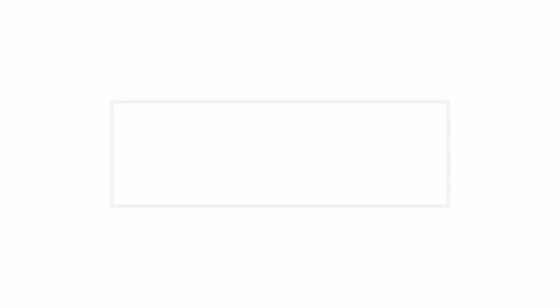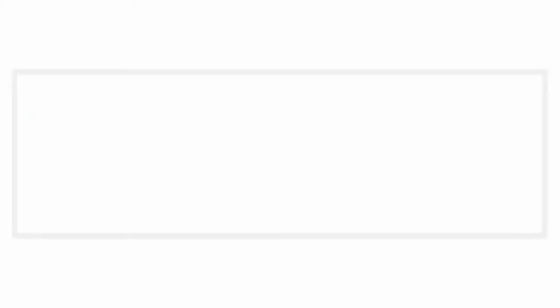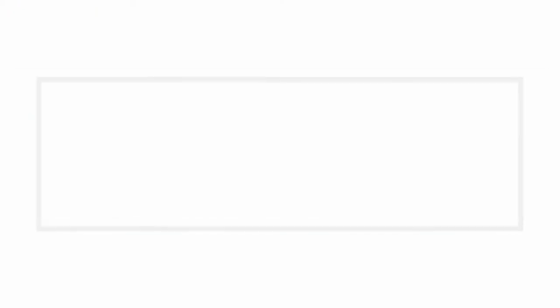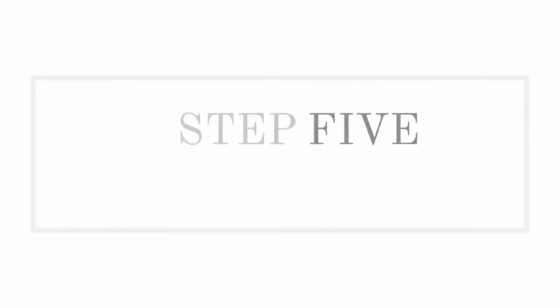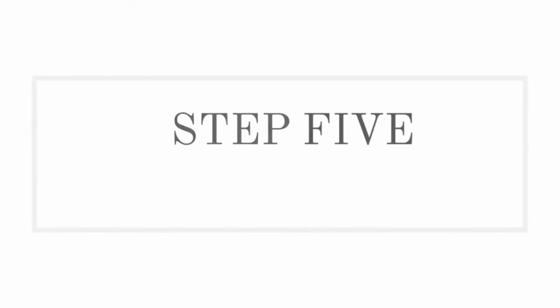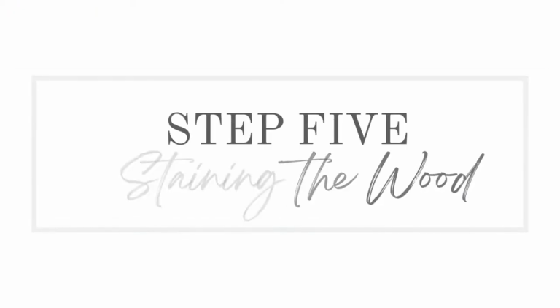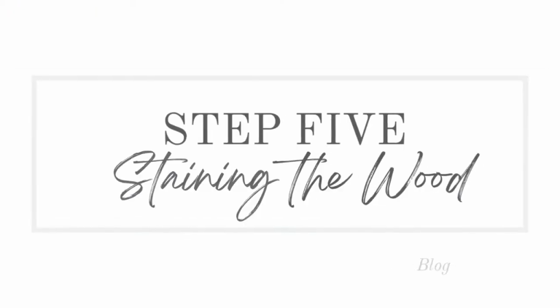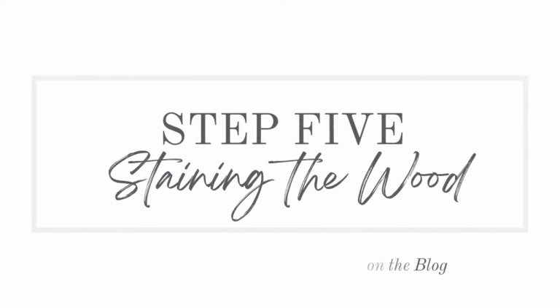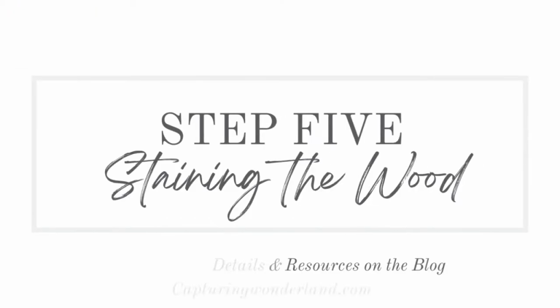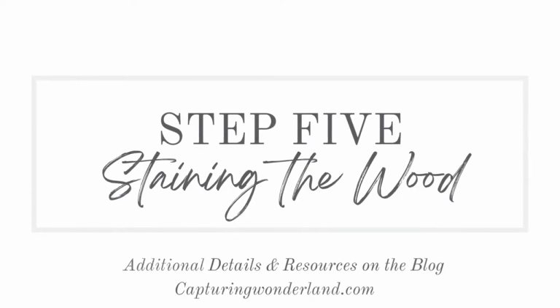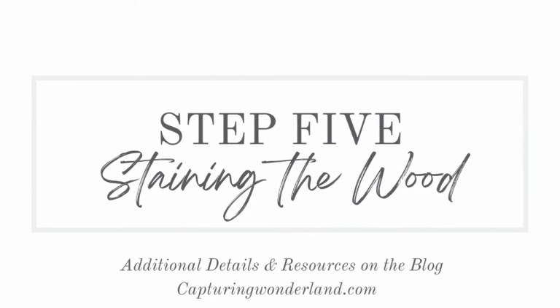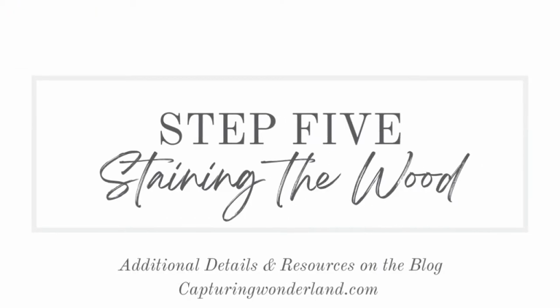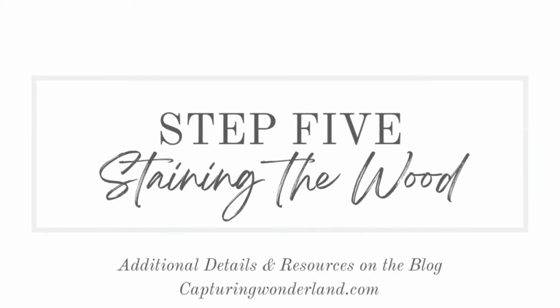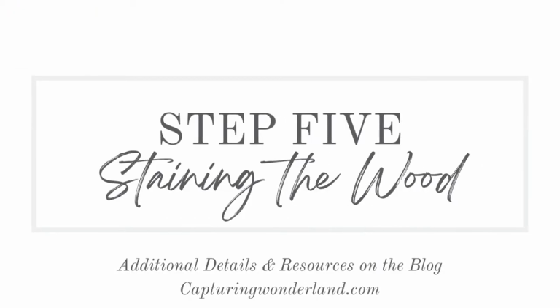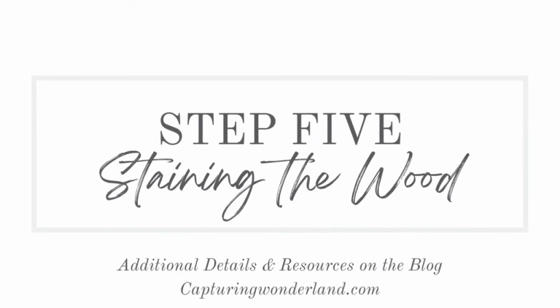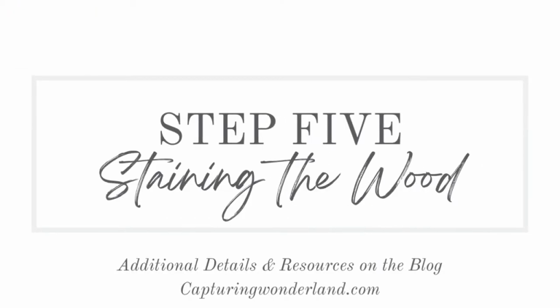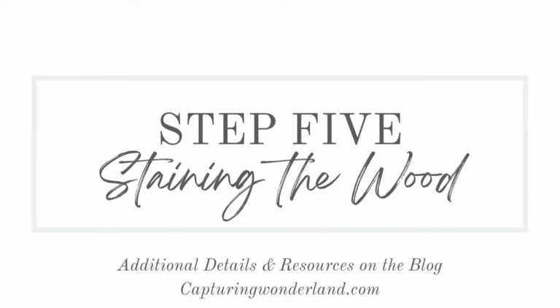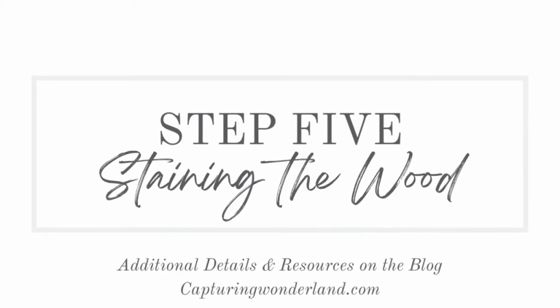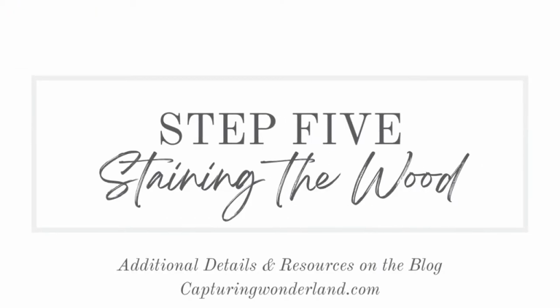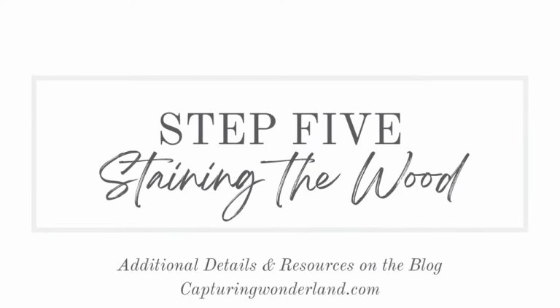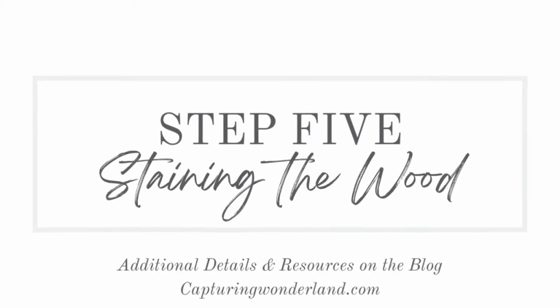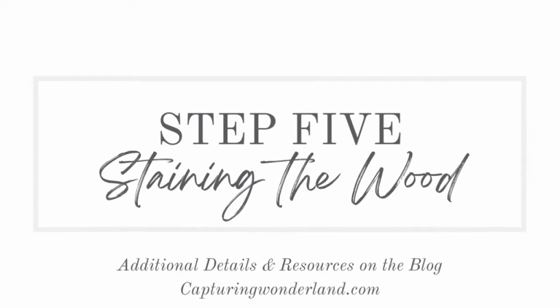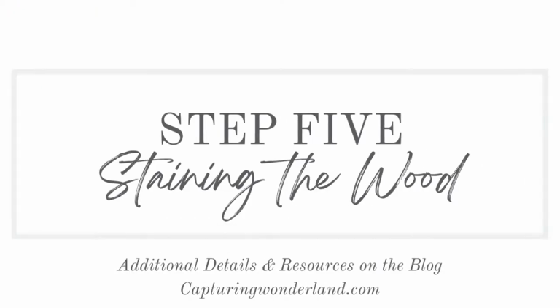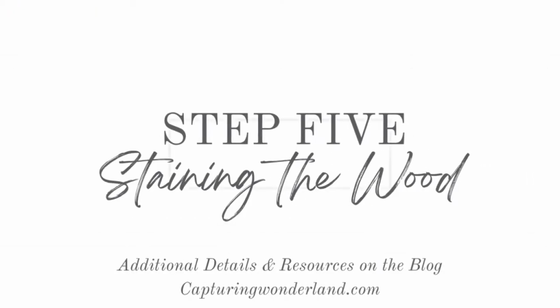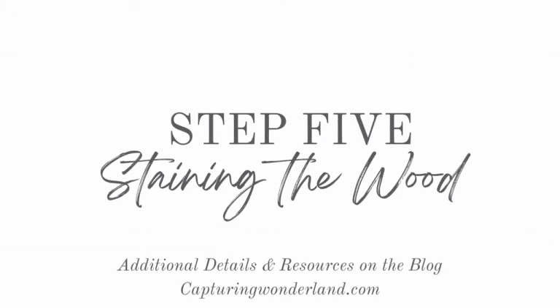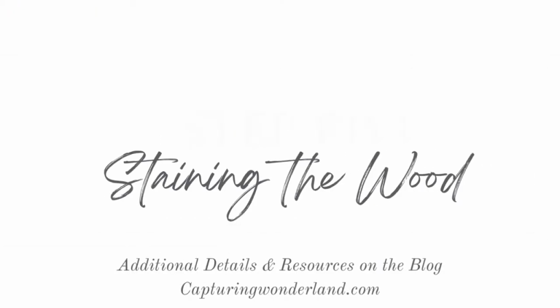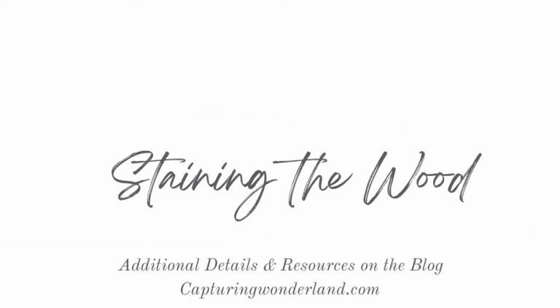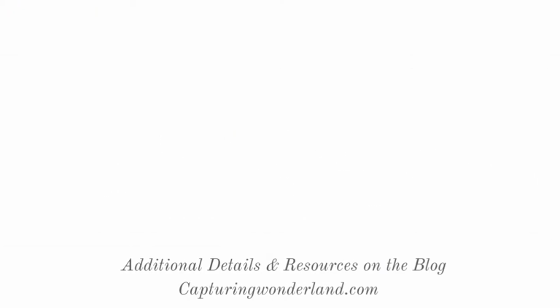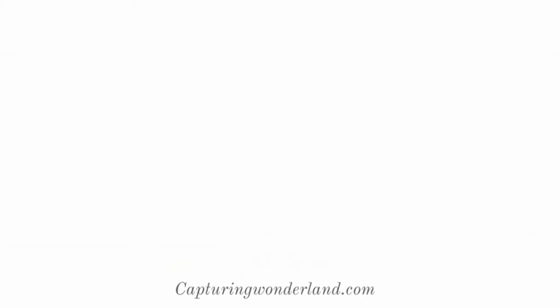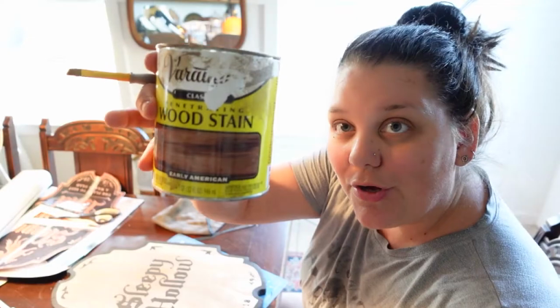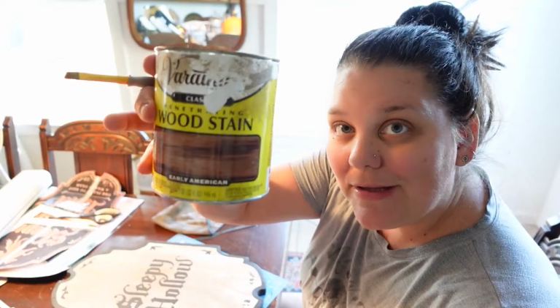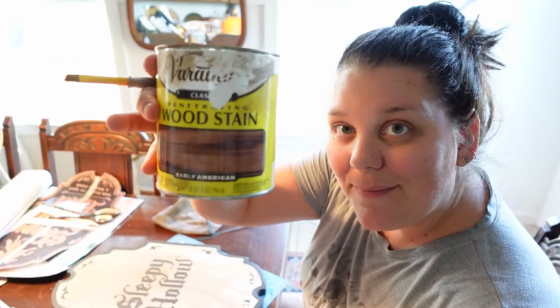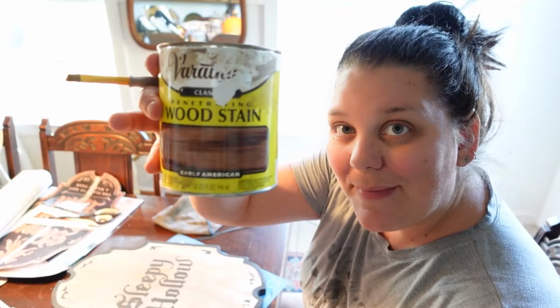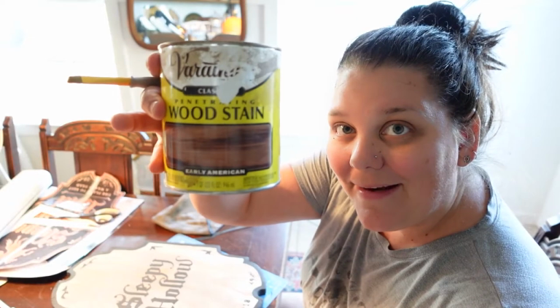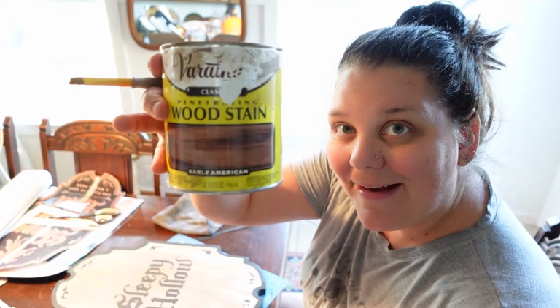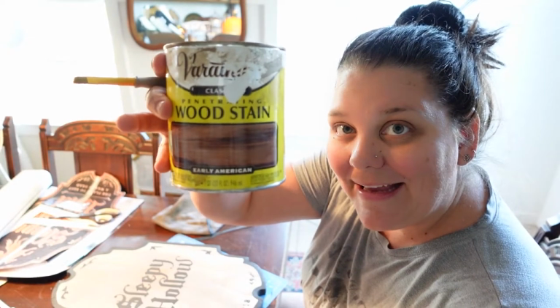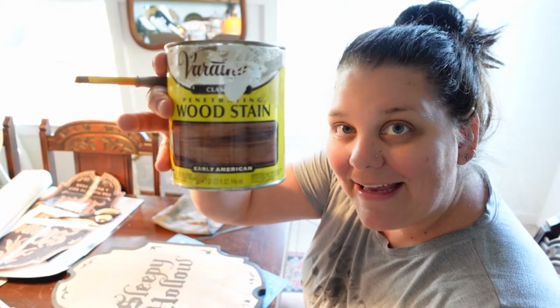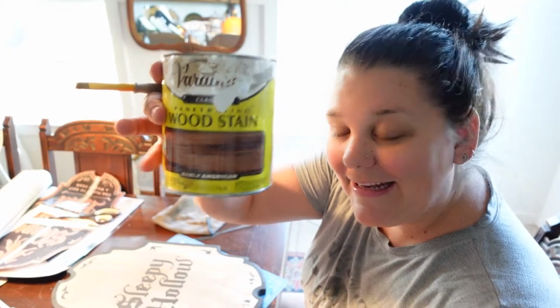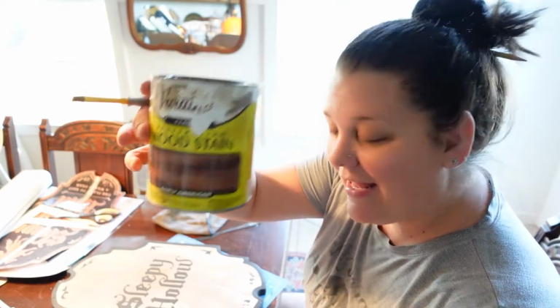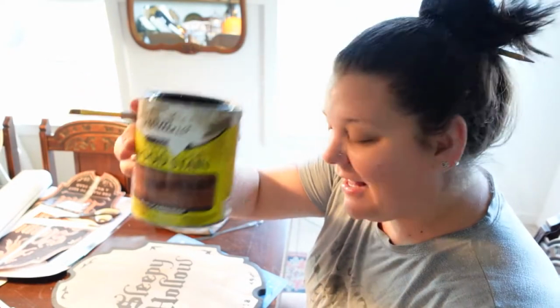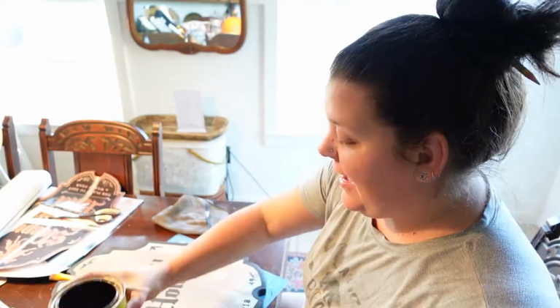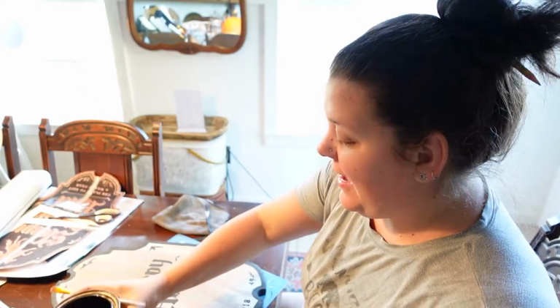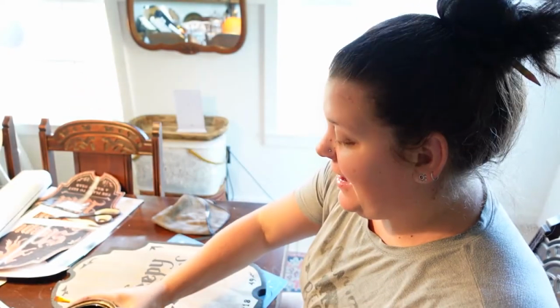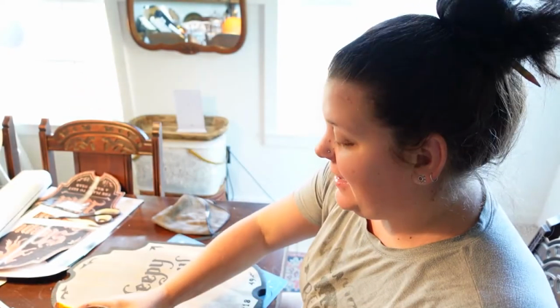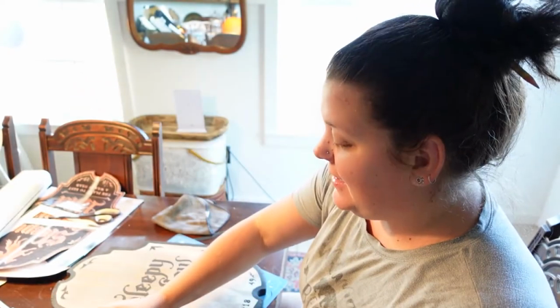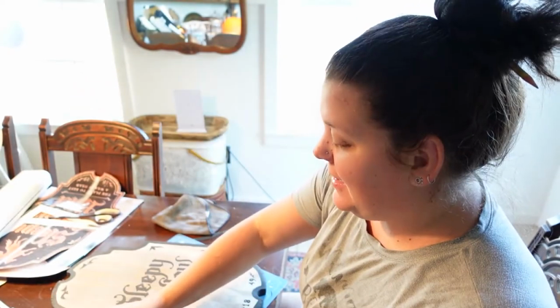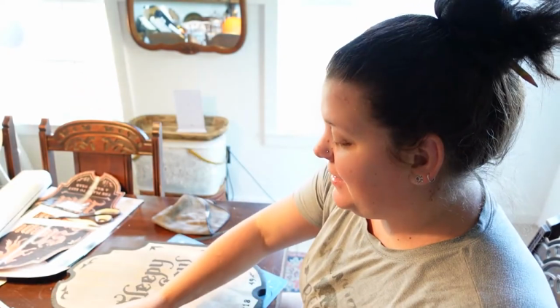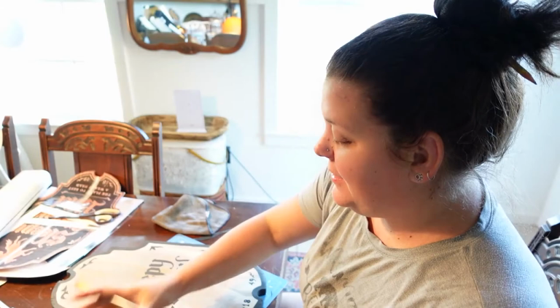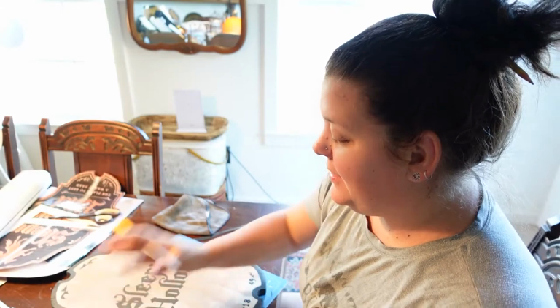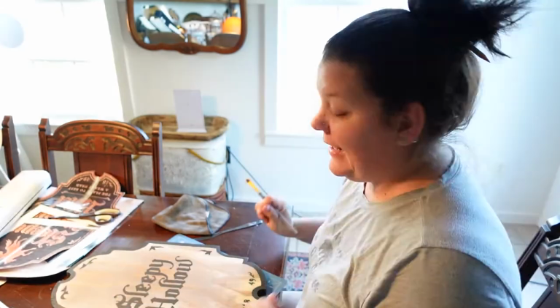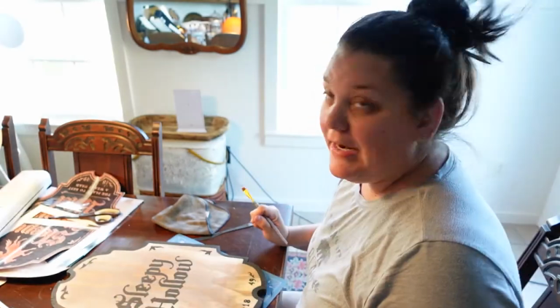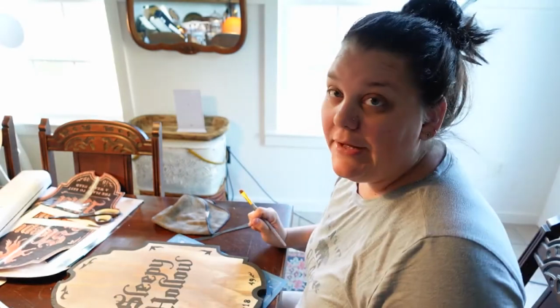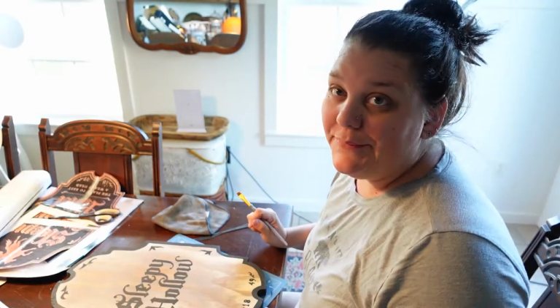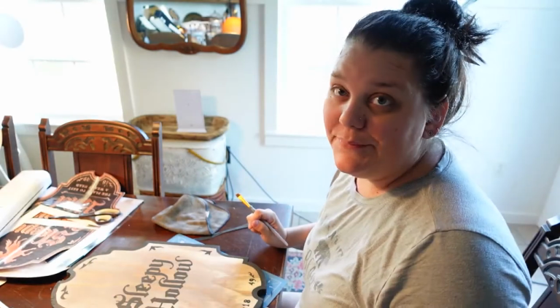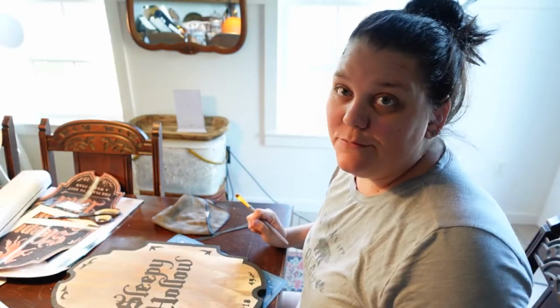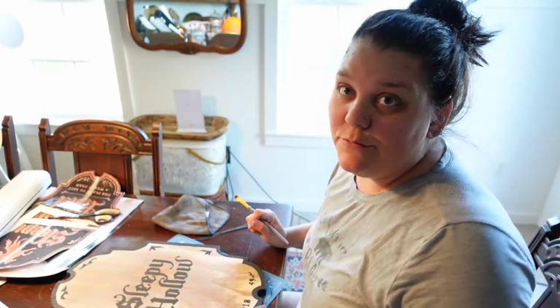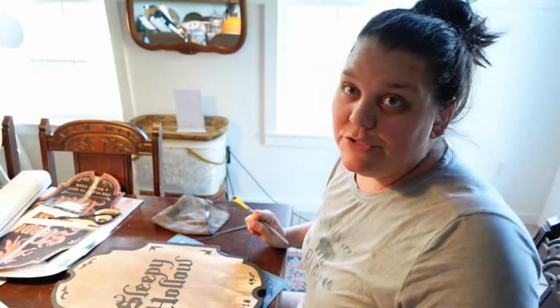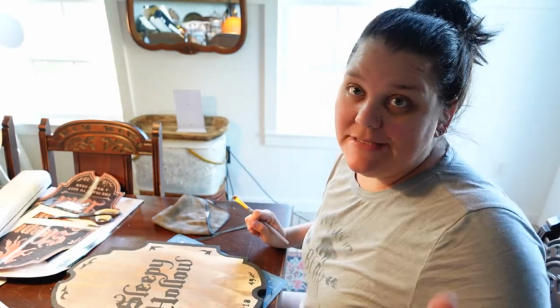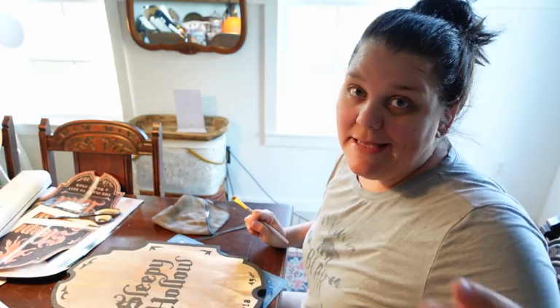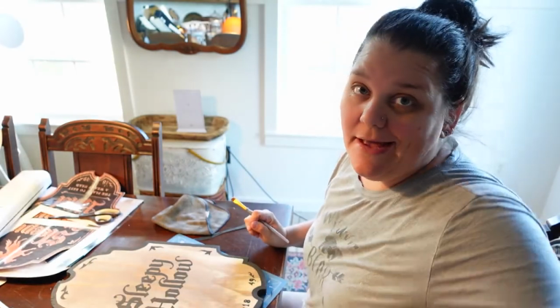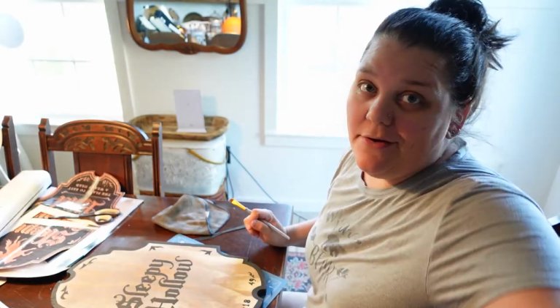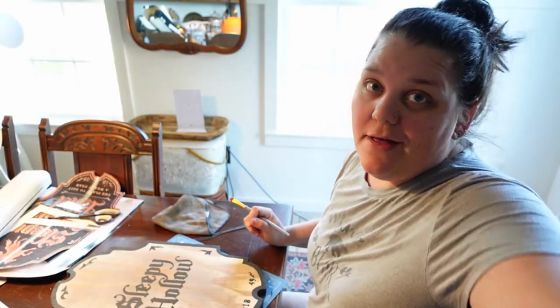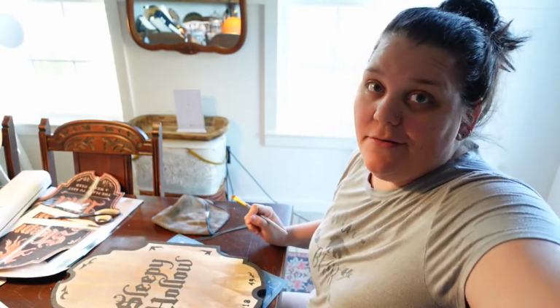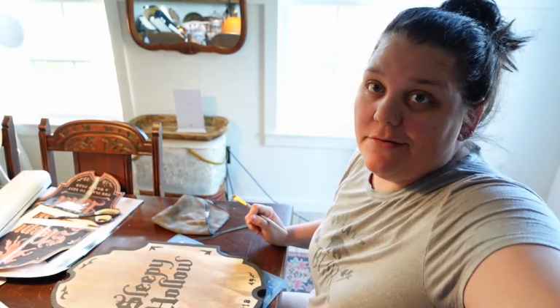I've got my stain. I'm going in with my typical Early American stain and we'll just see how it goes.